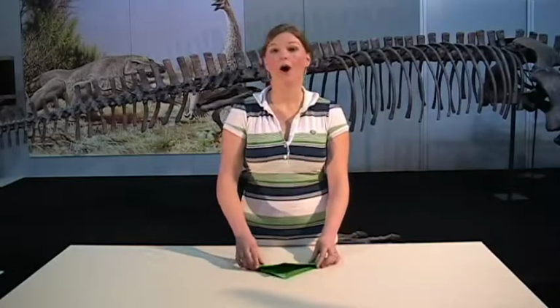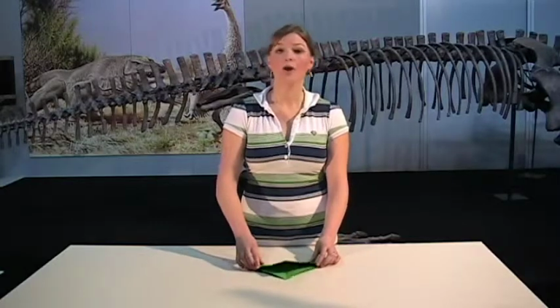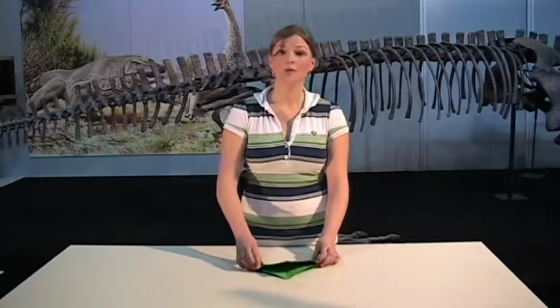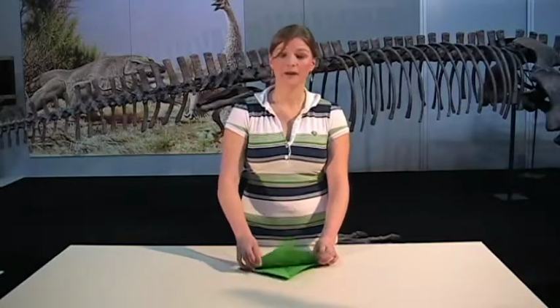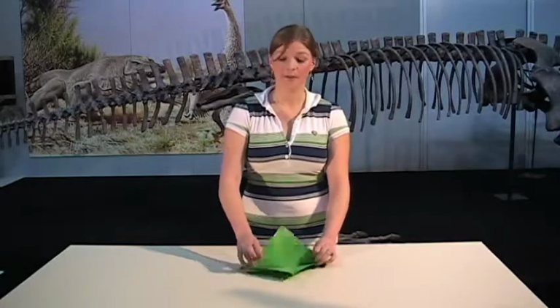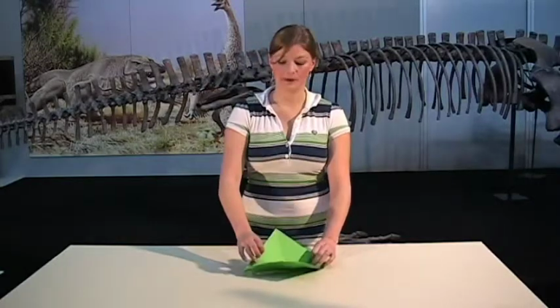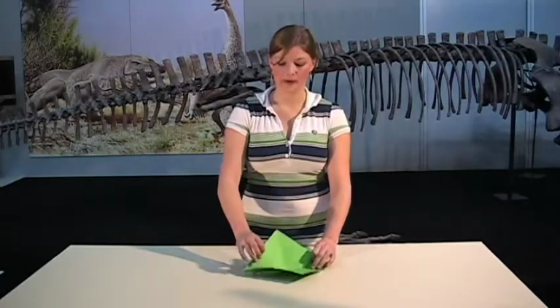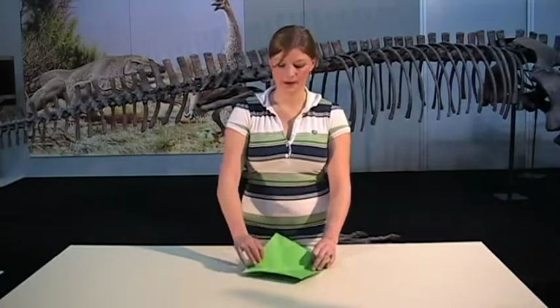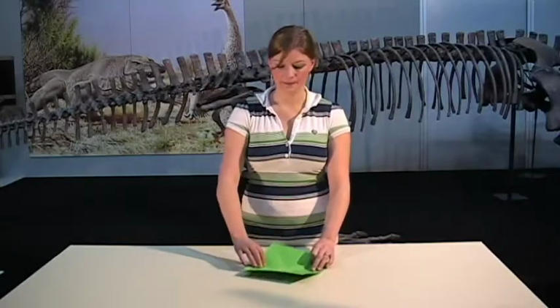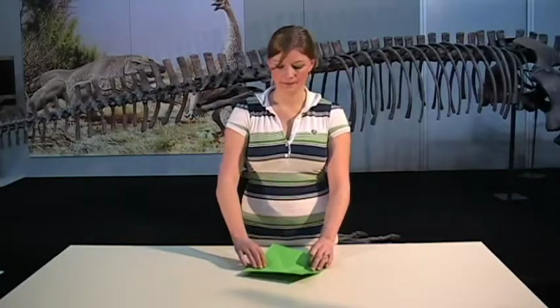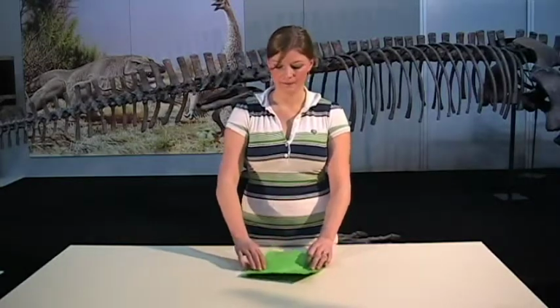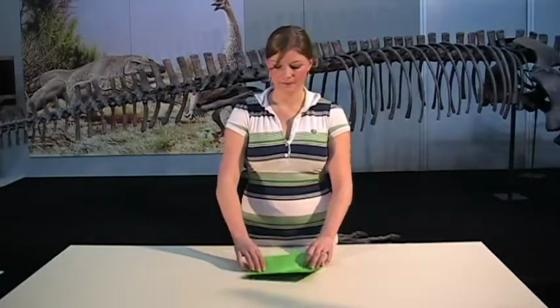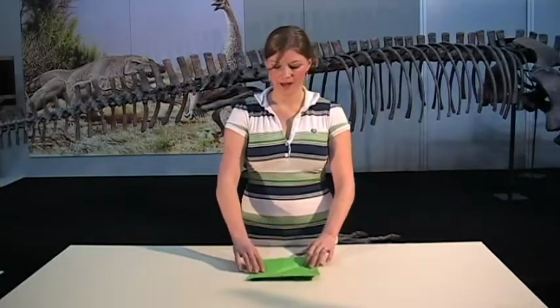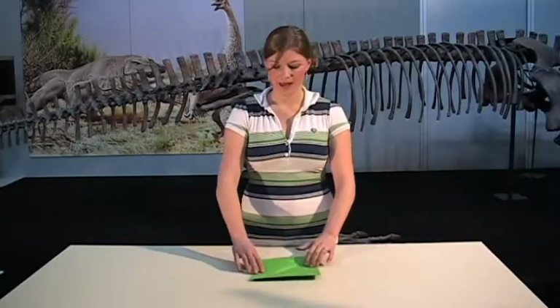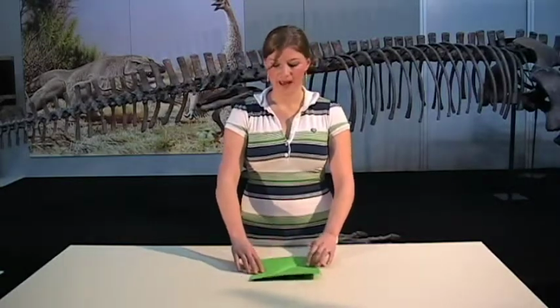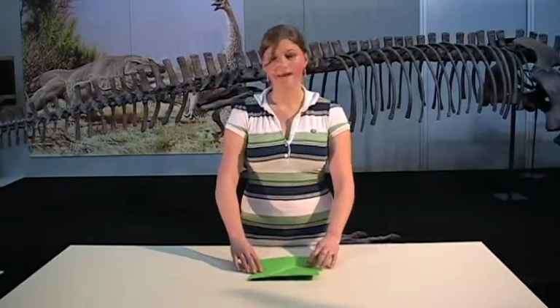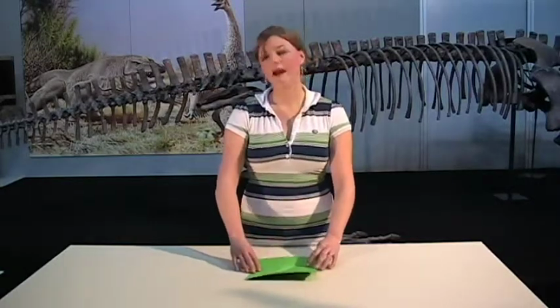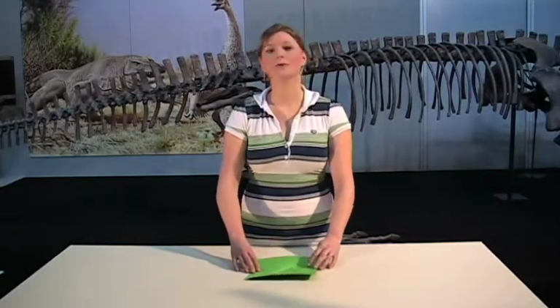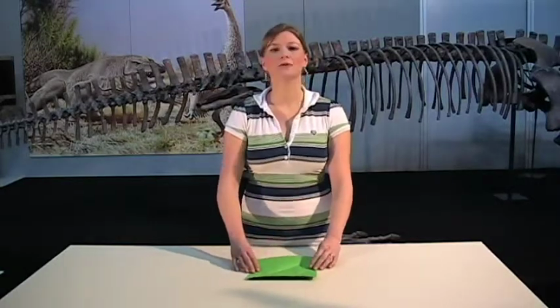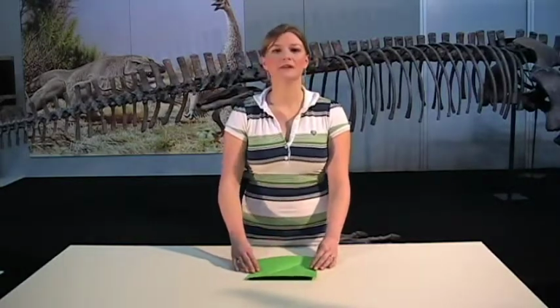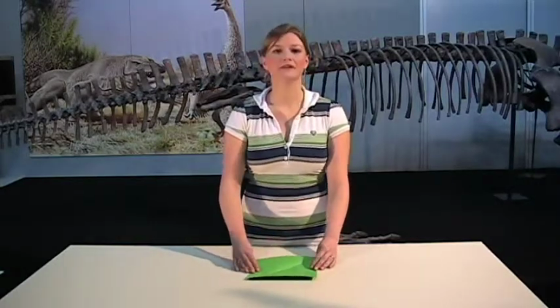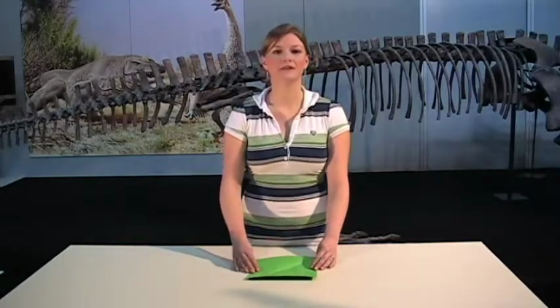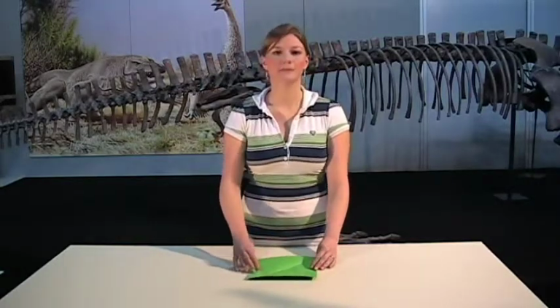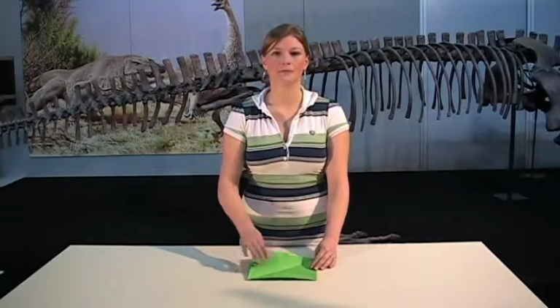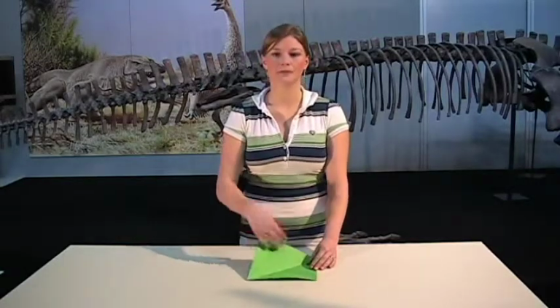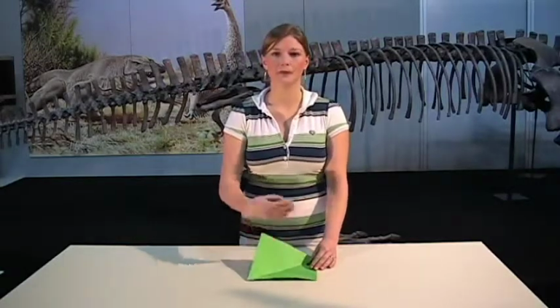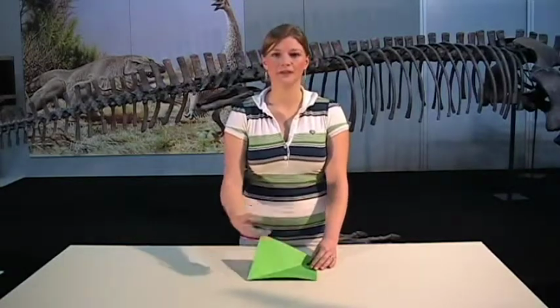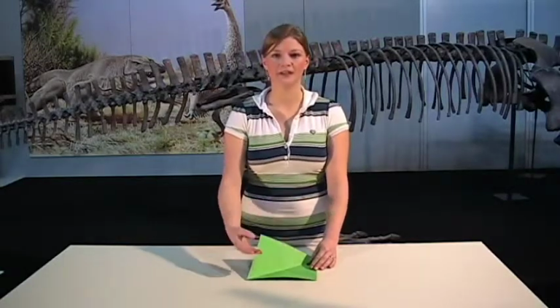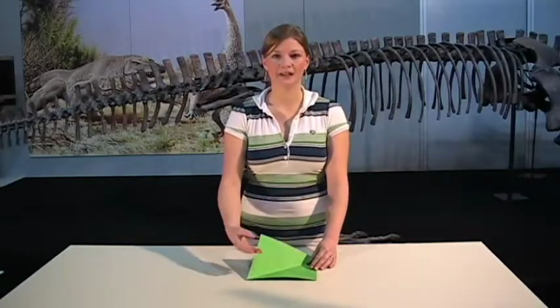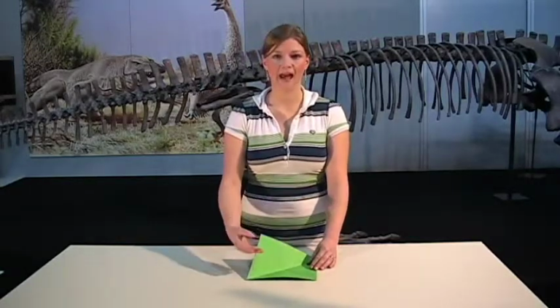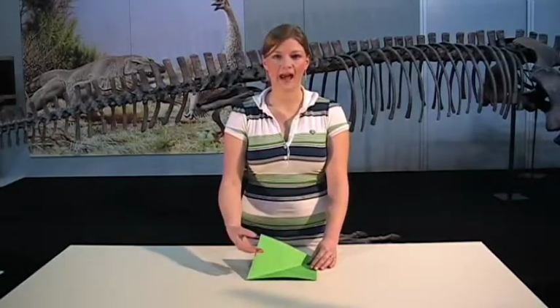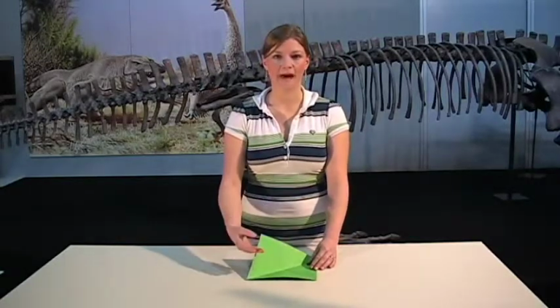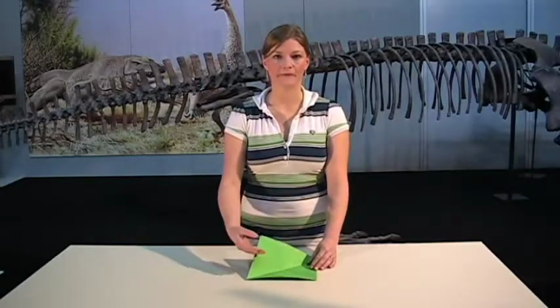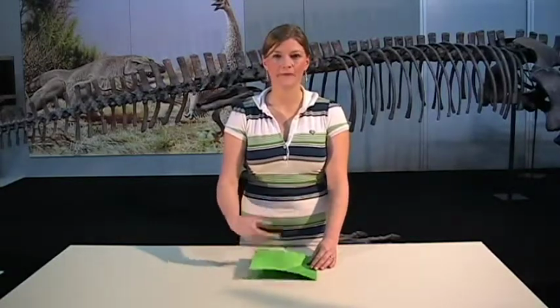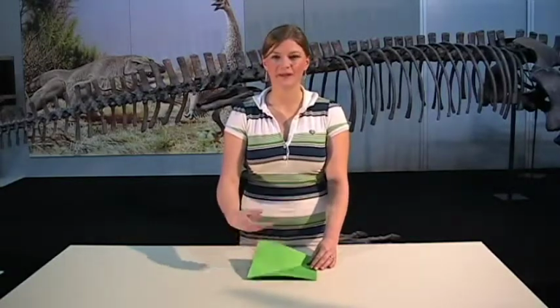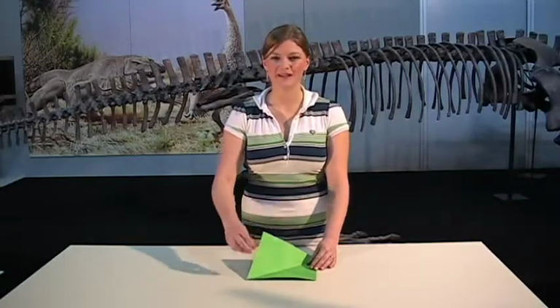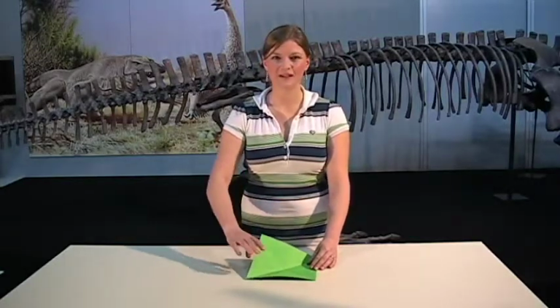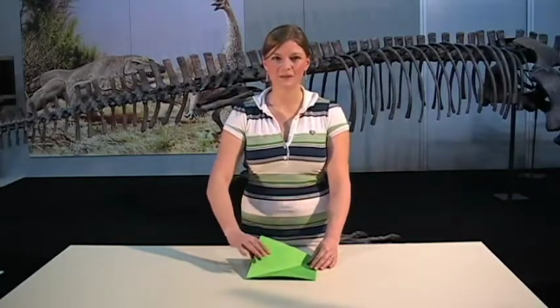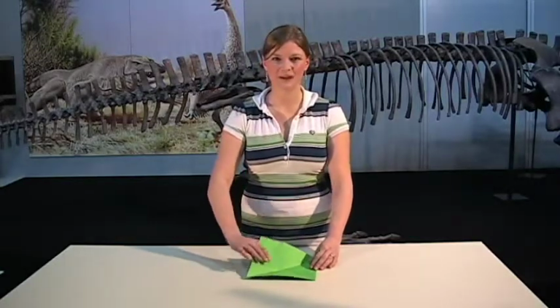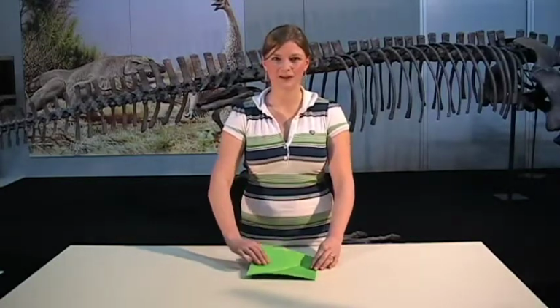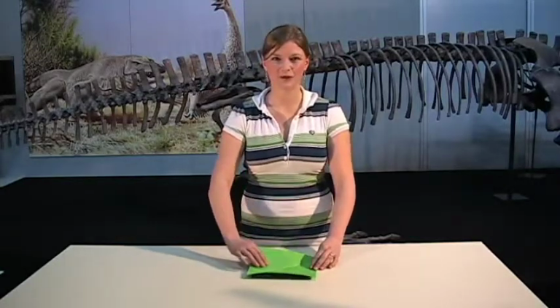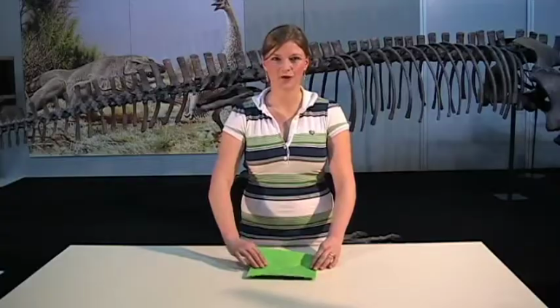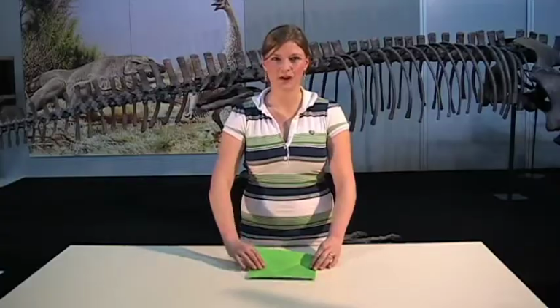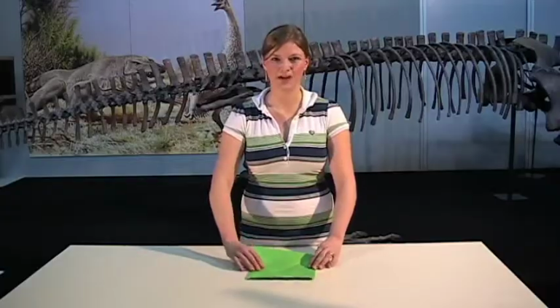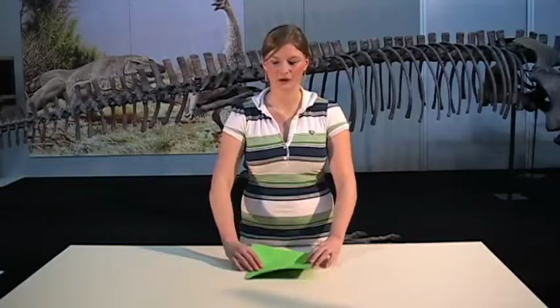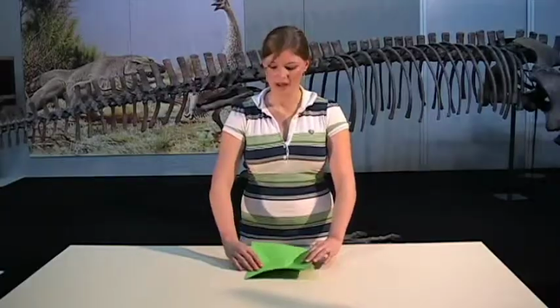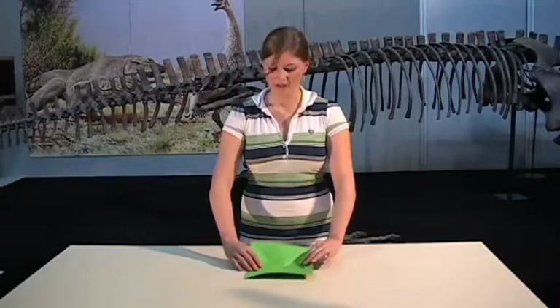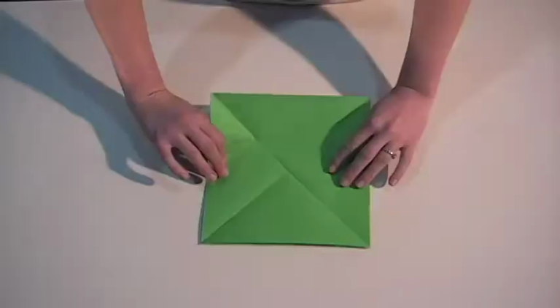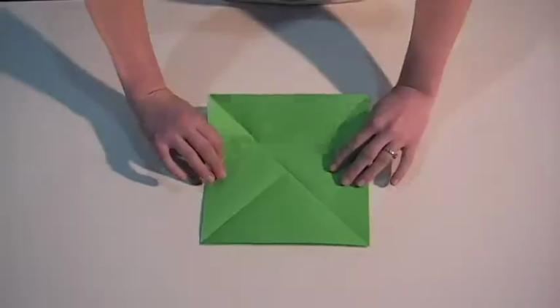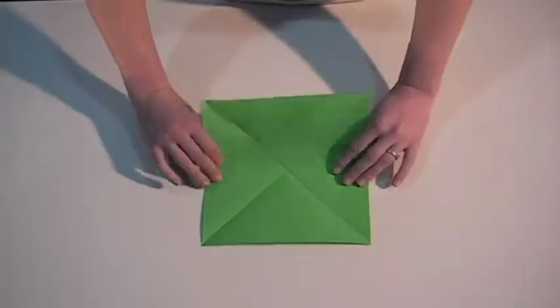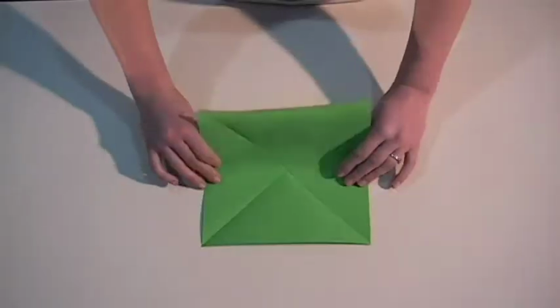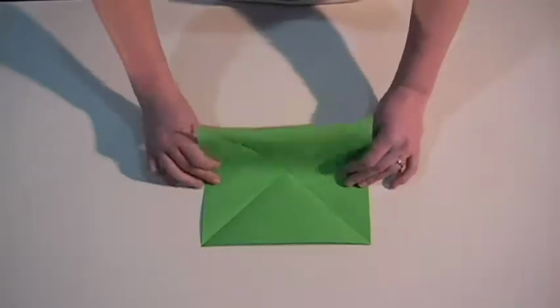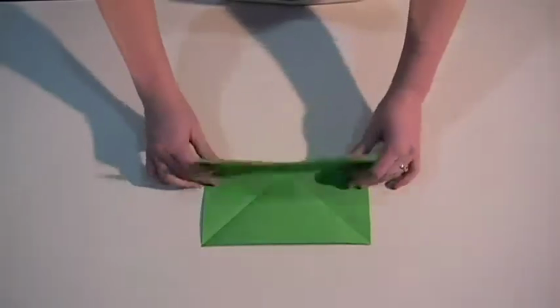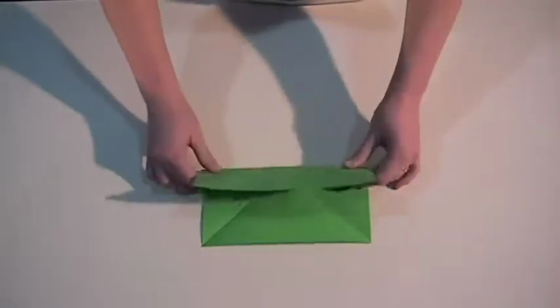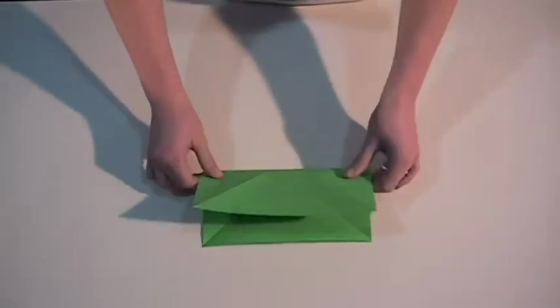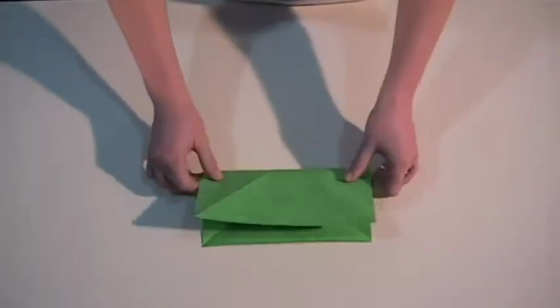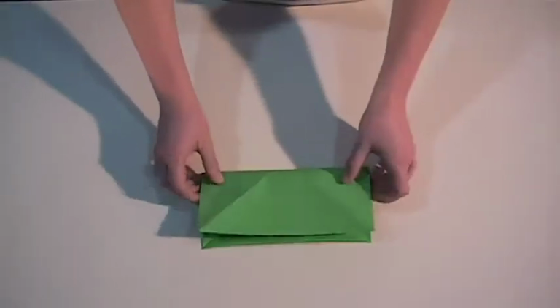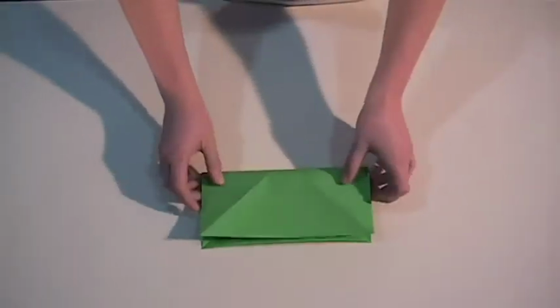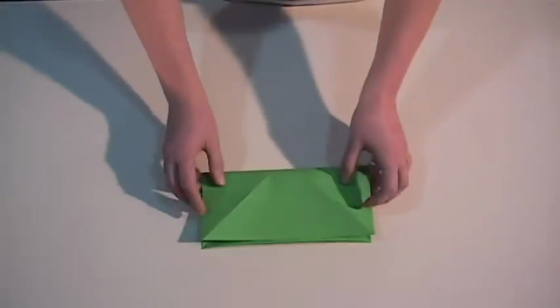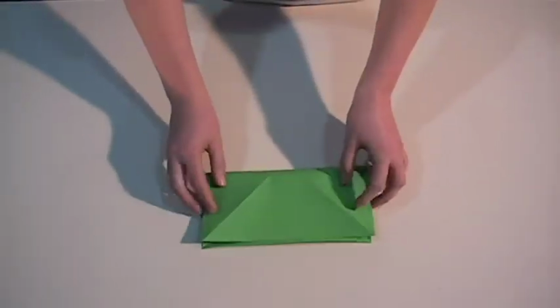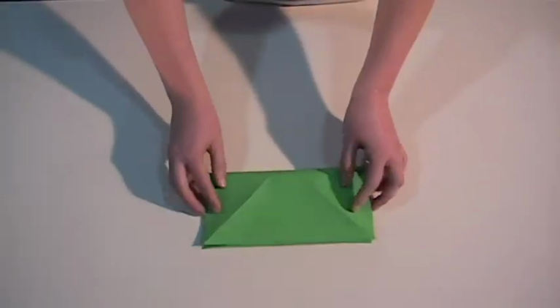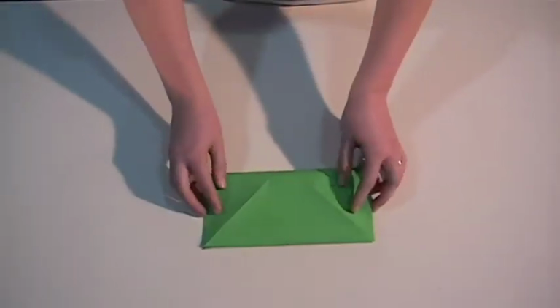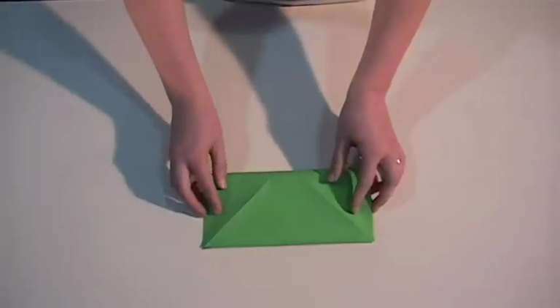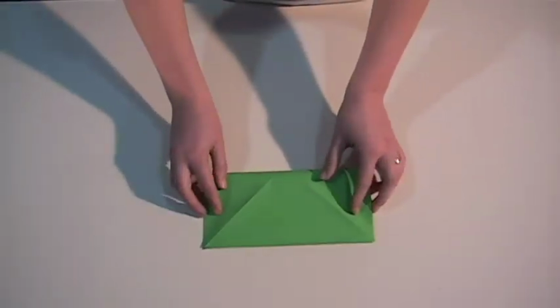Open it up again and now we're going to fold it in half. But instead of making a triangle, this one should make a rectangle shape.